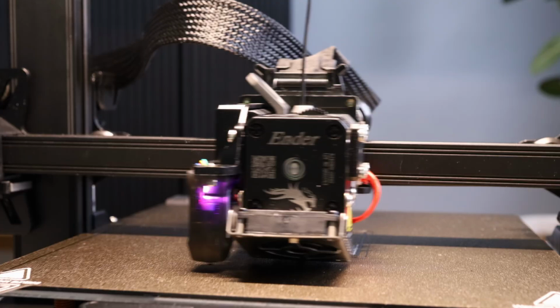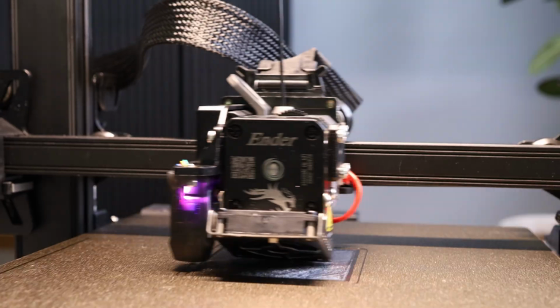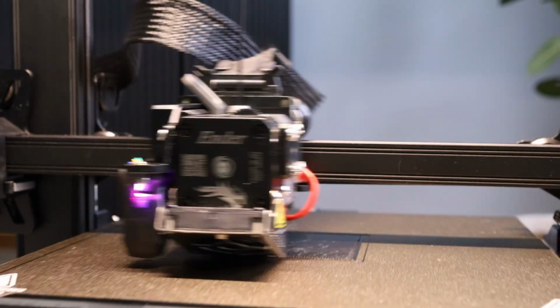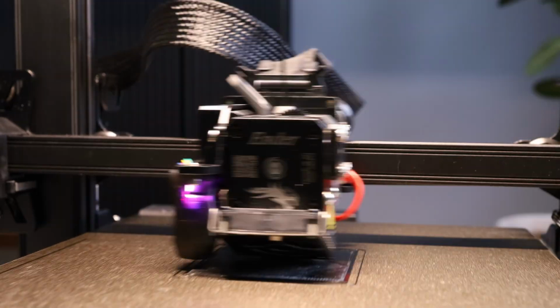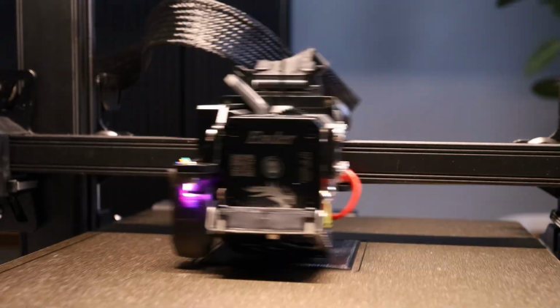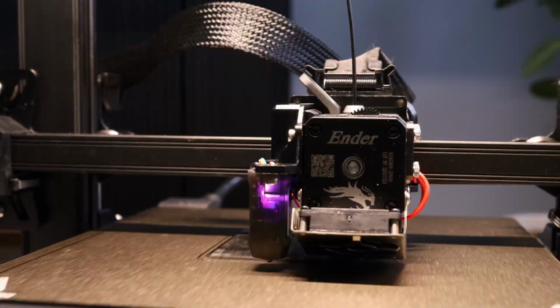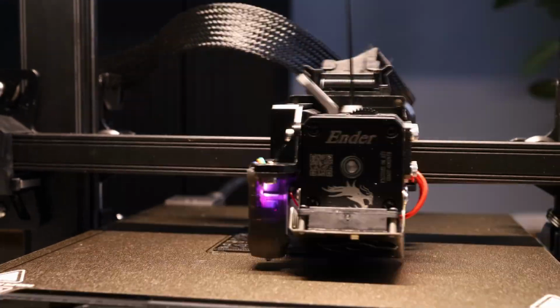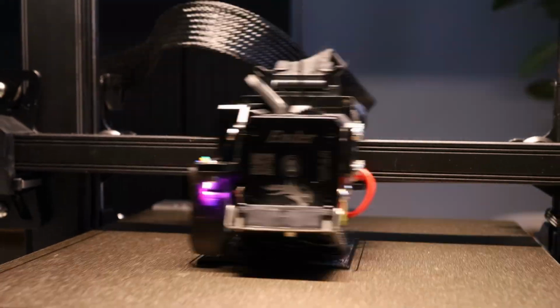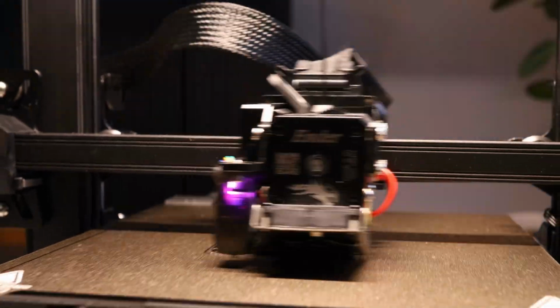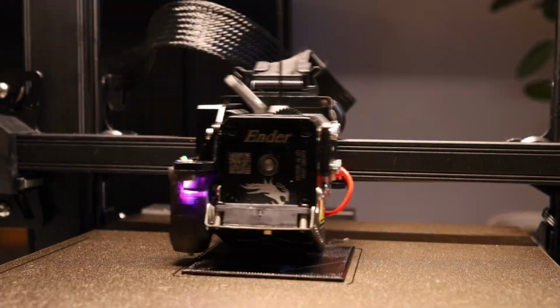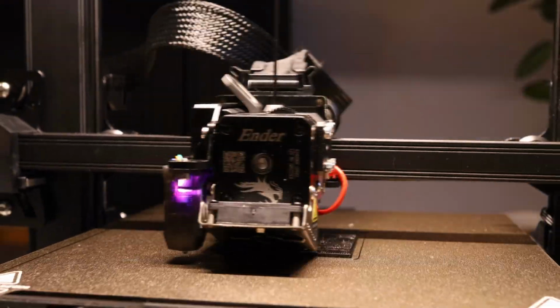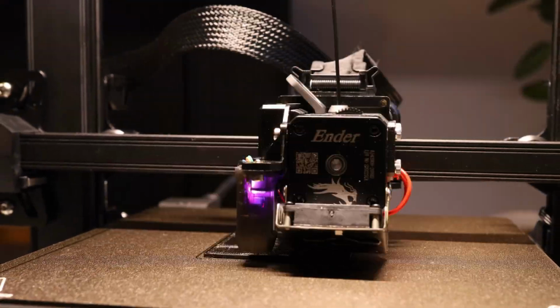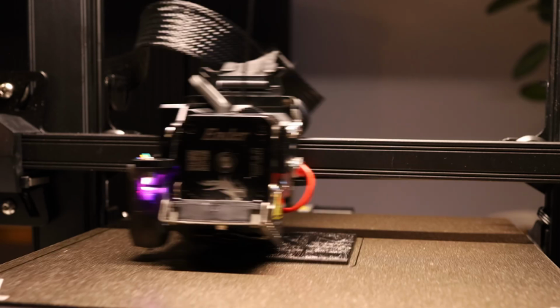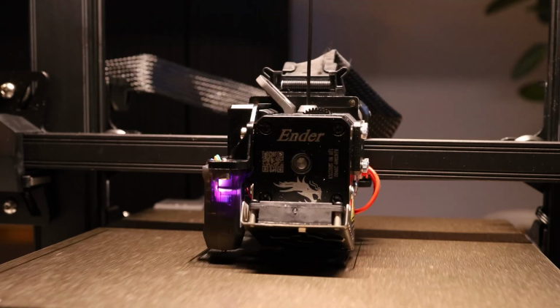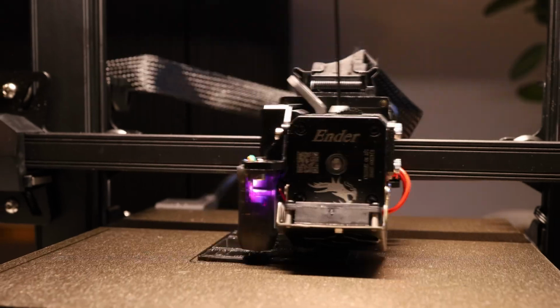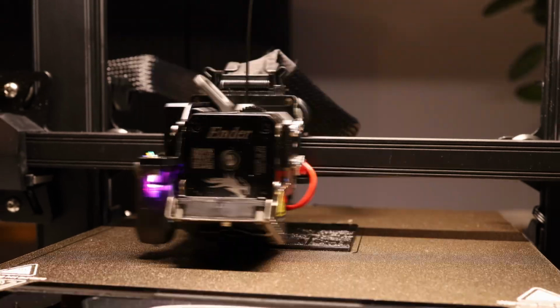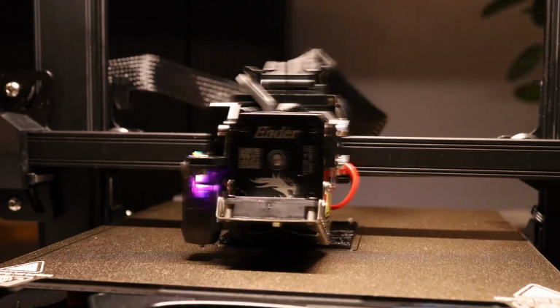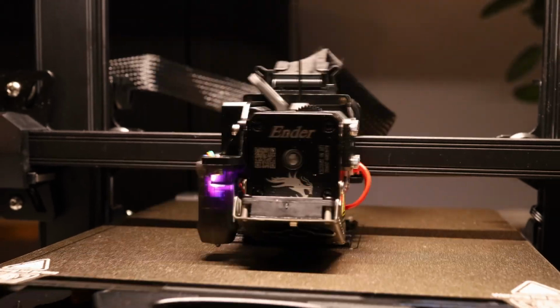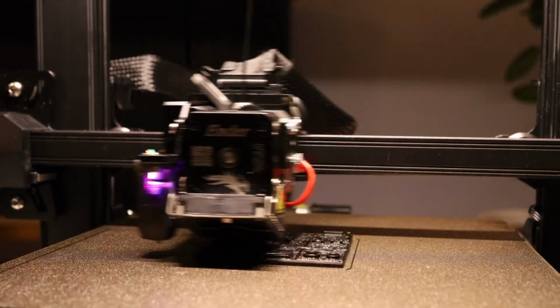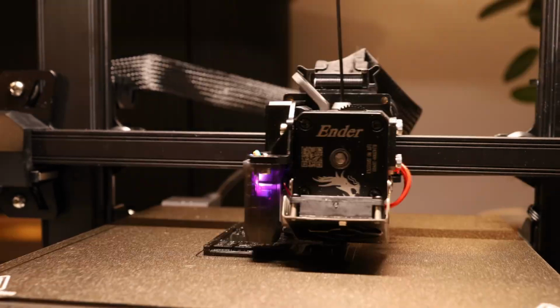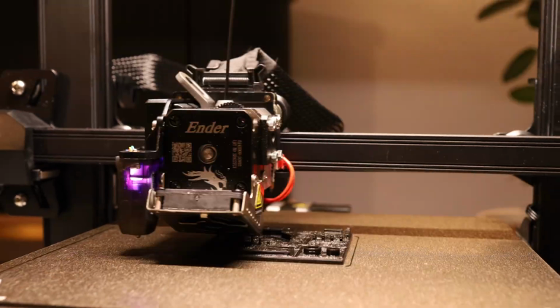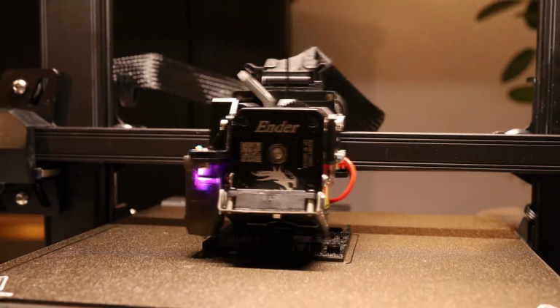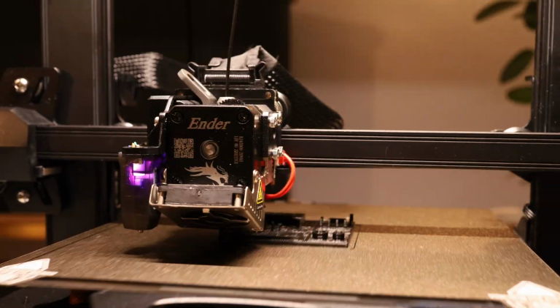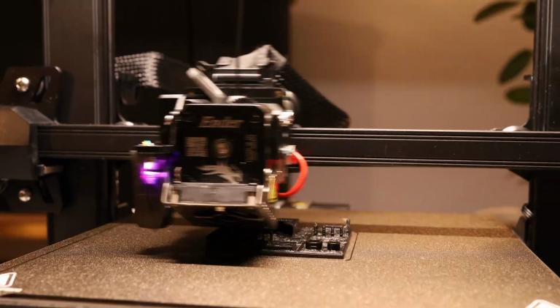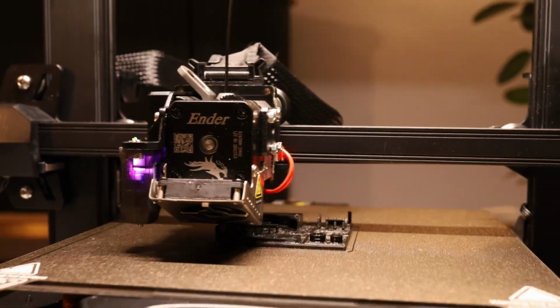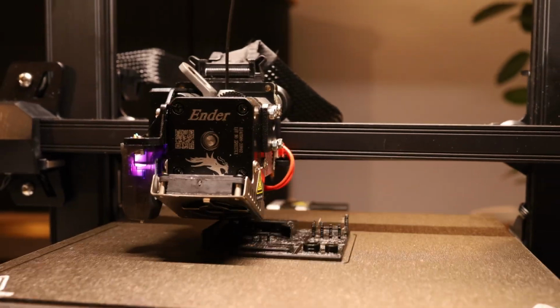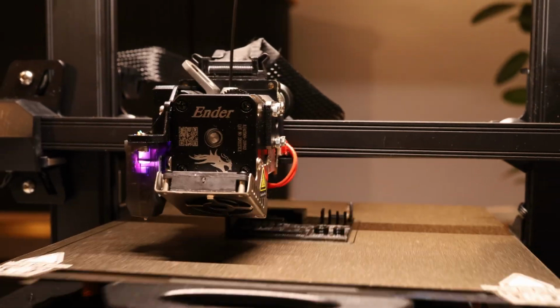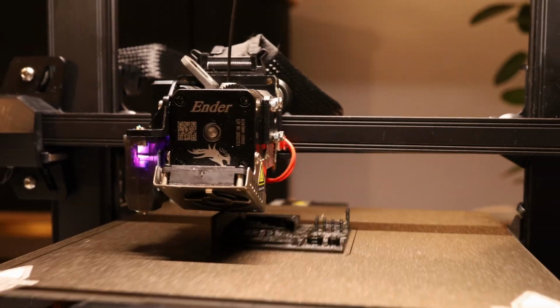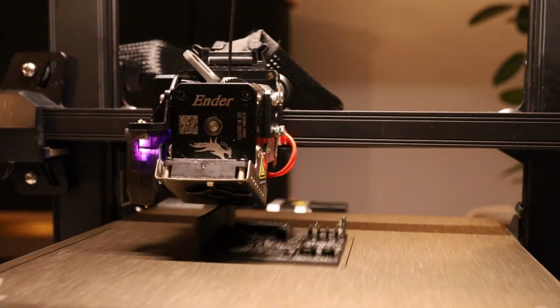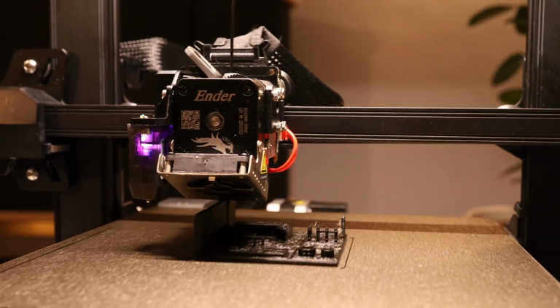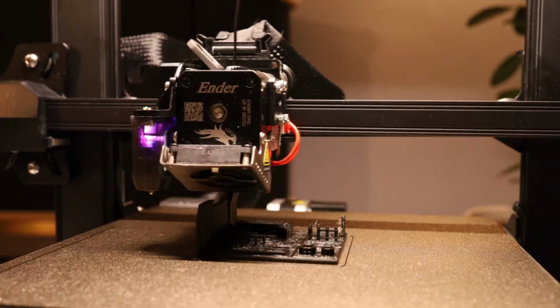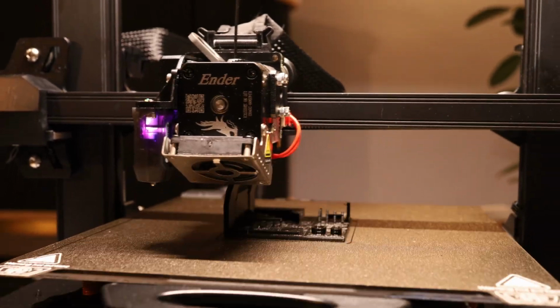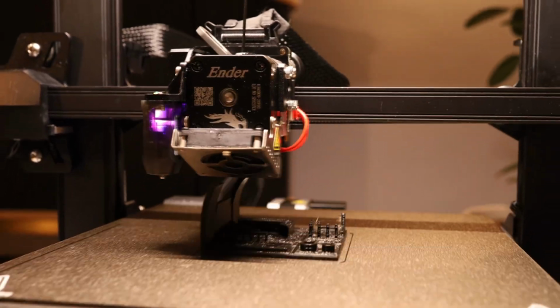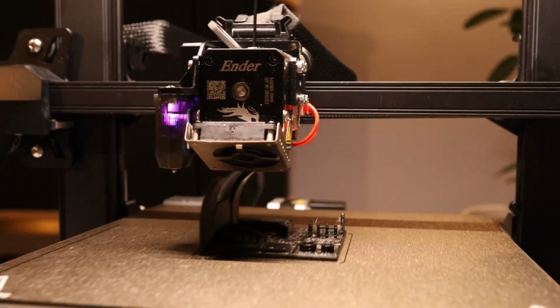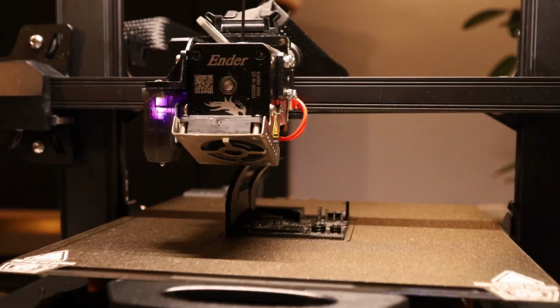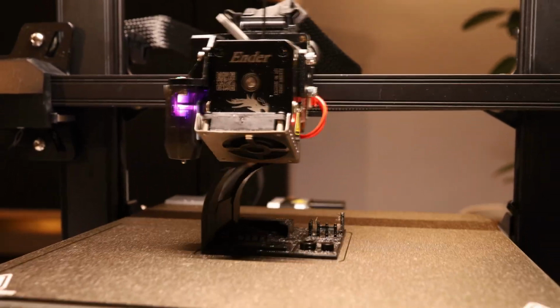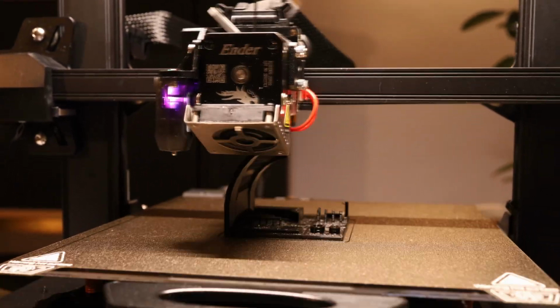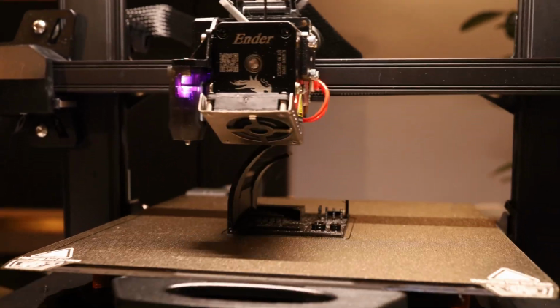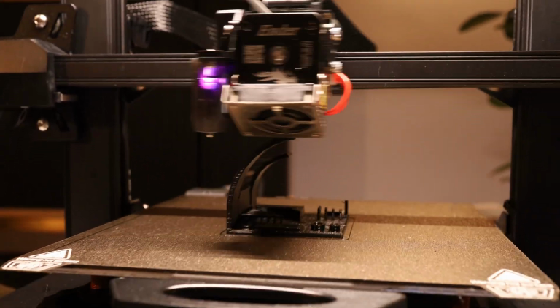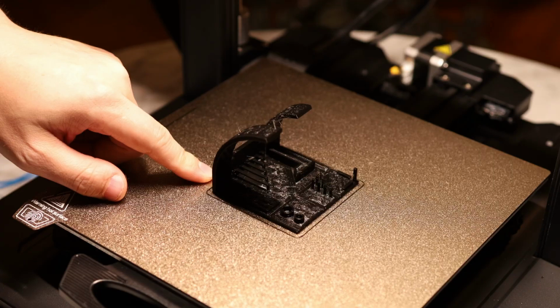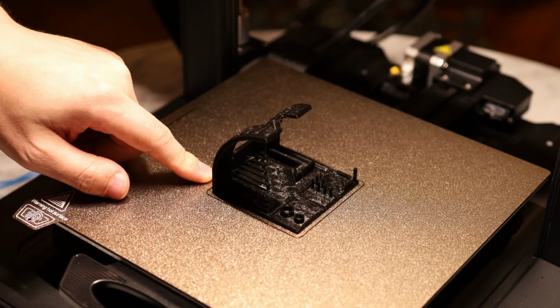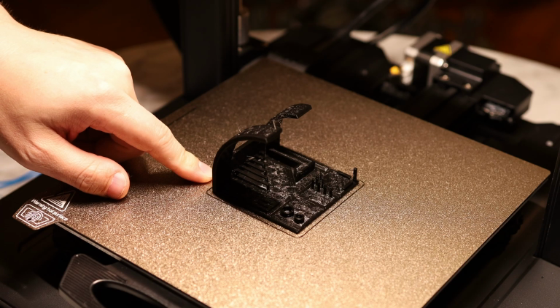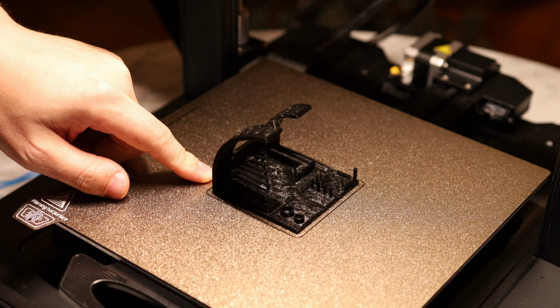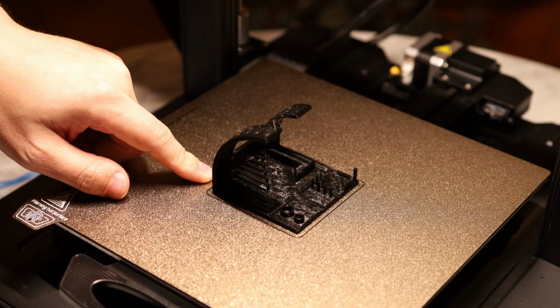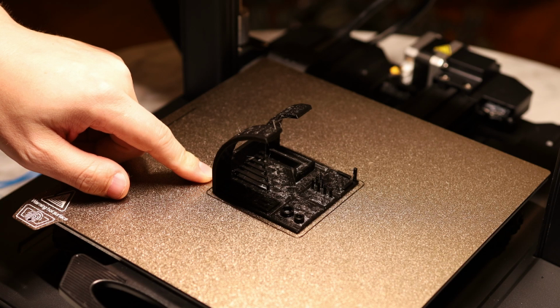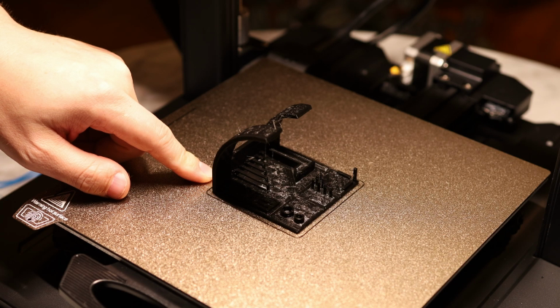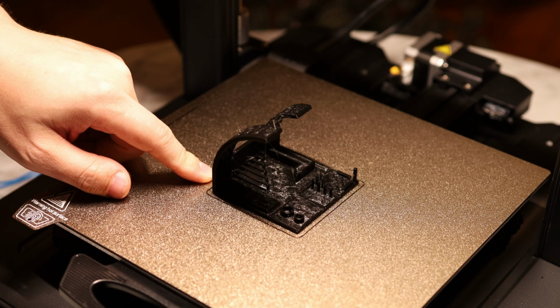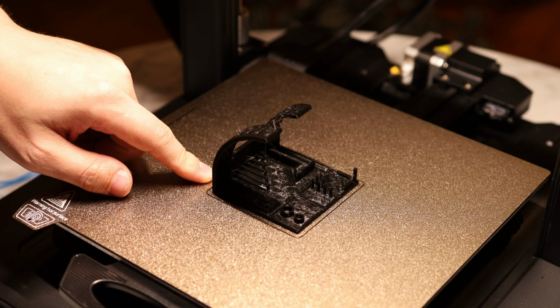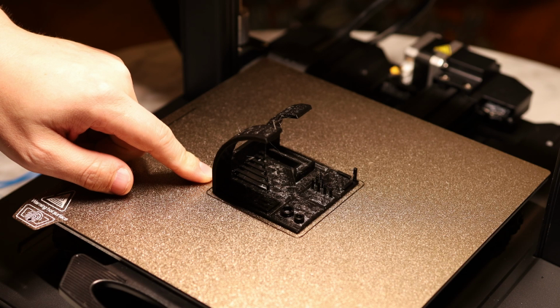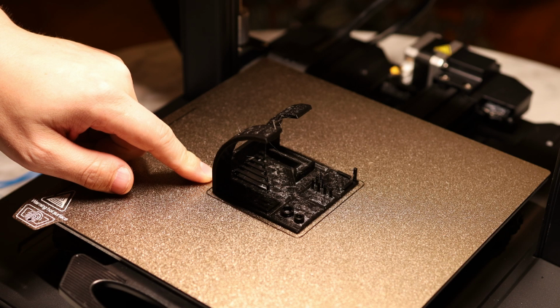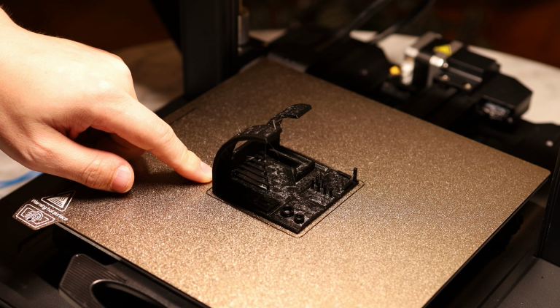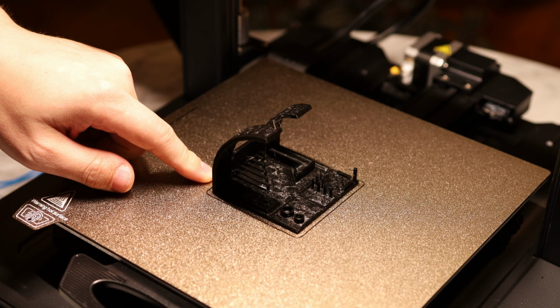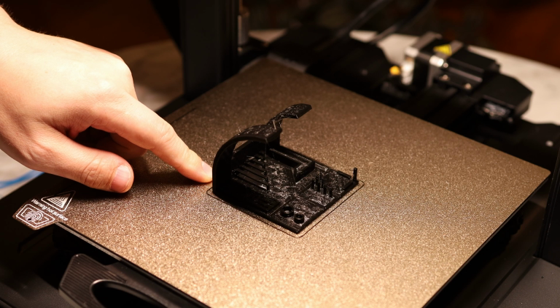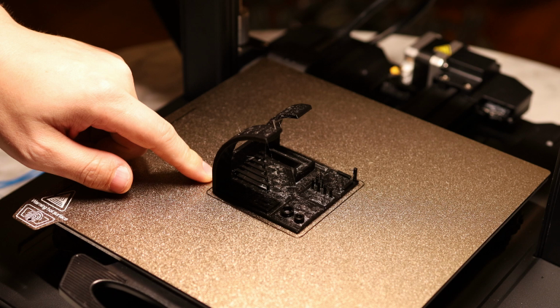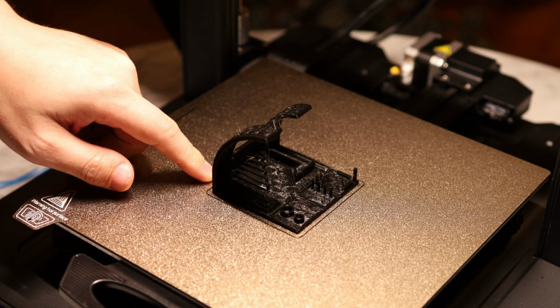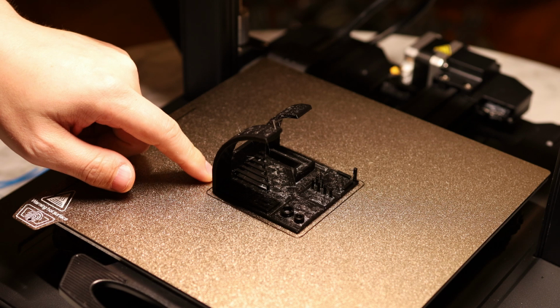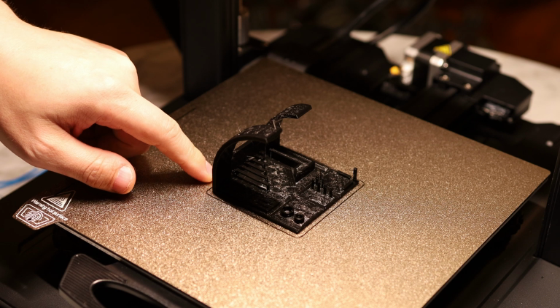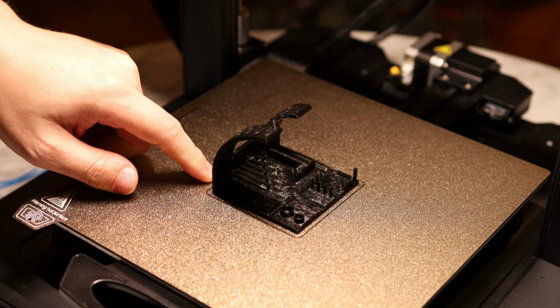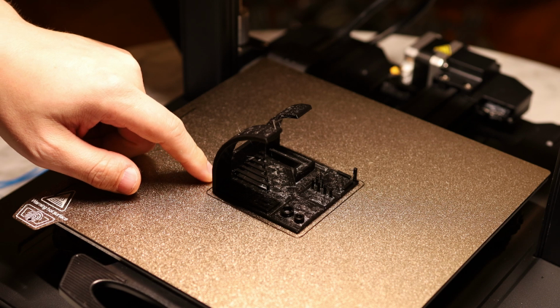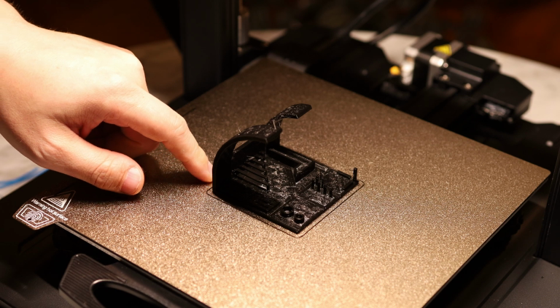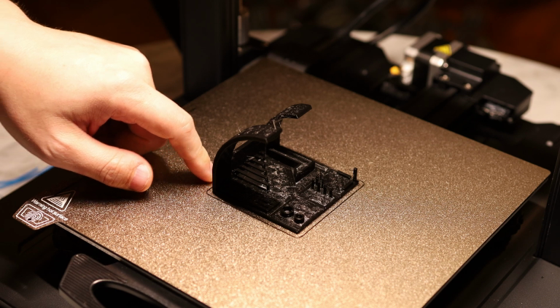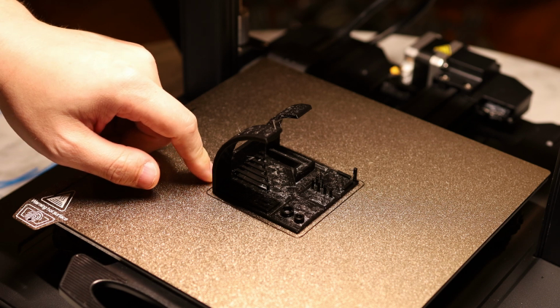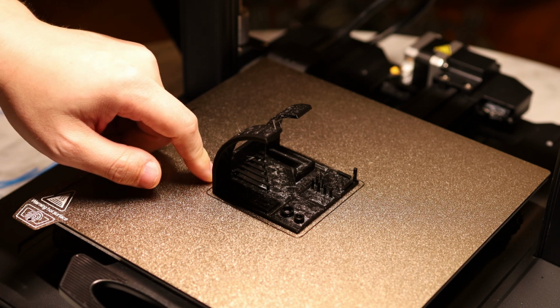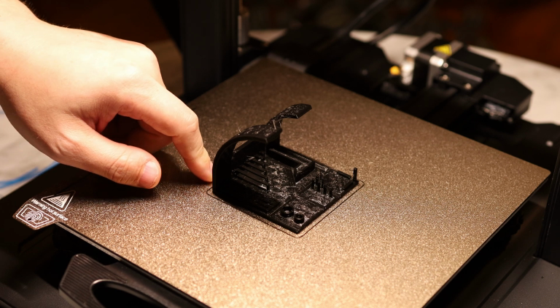This print profile is a little bit slower but it's geared towards having excellent quality. We'll take a closer look at this later during a print quality assessment.